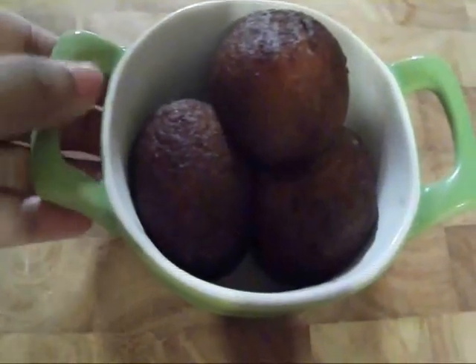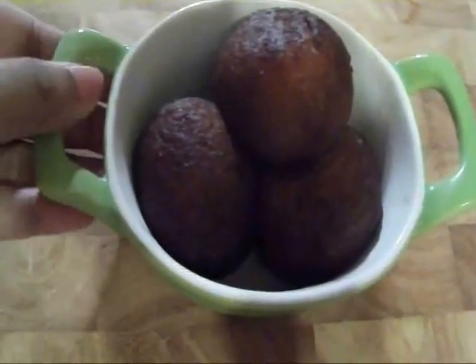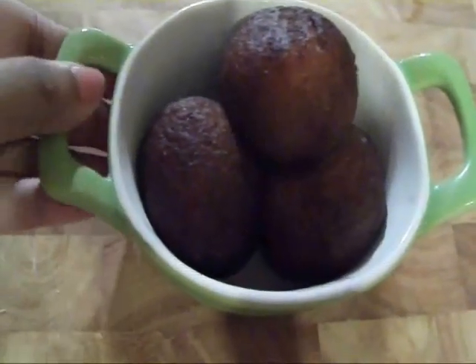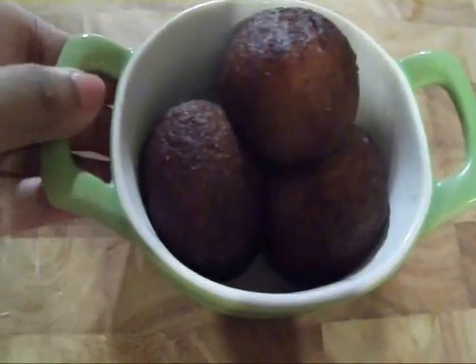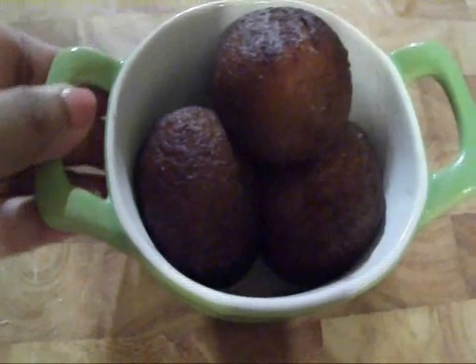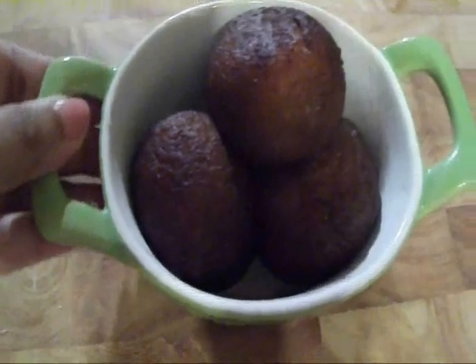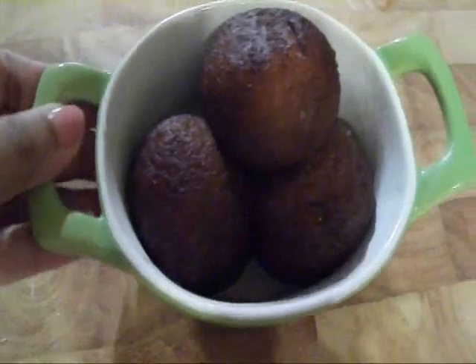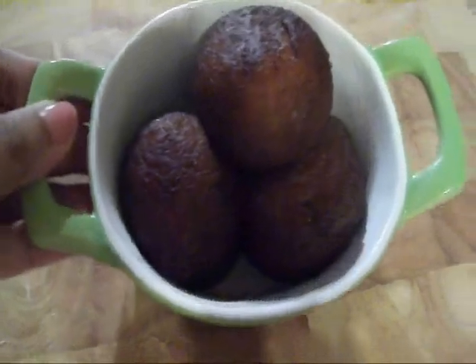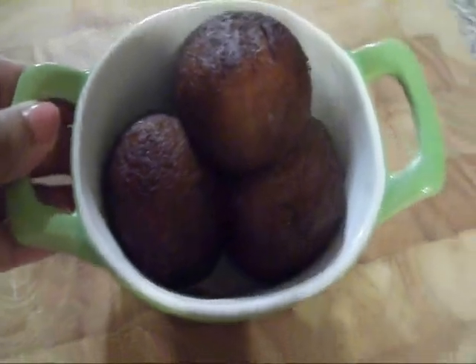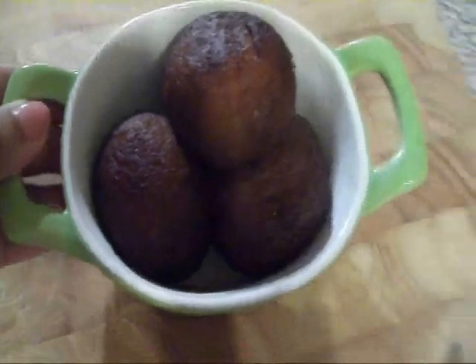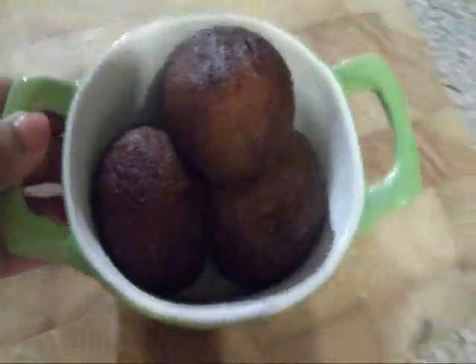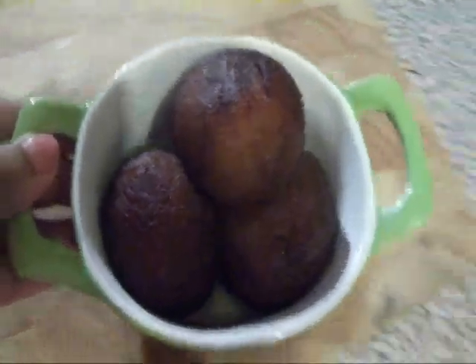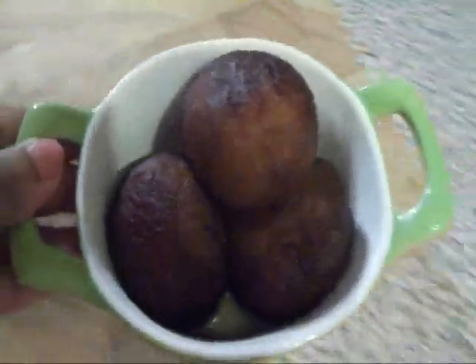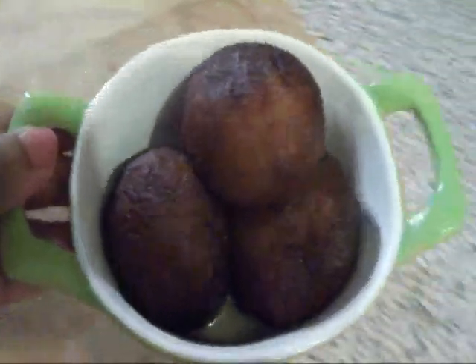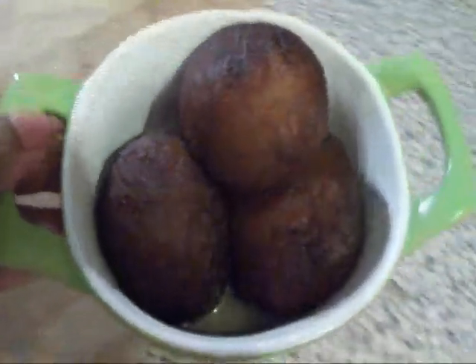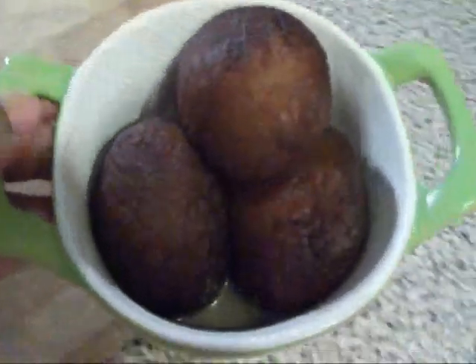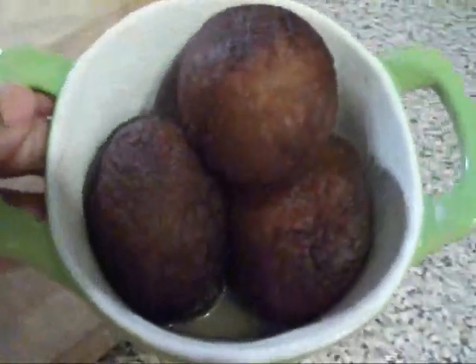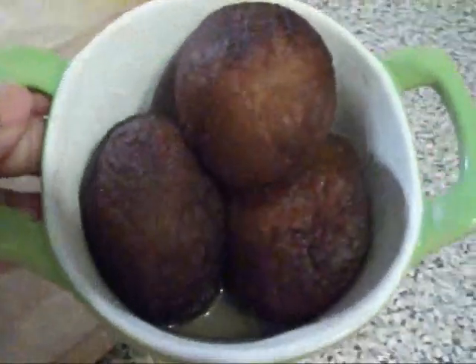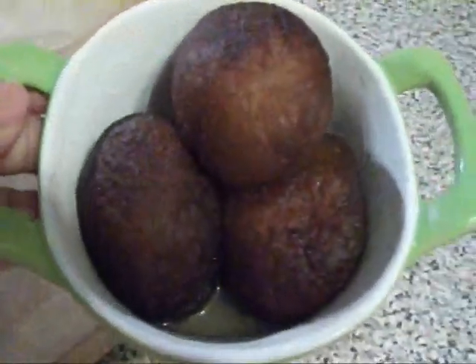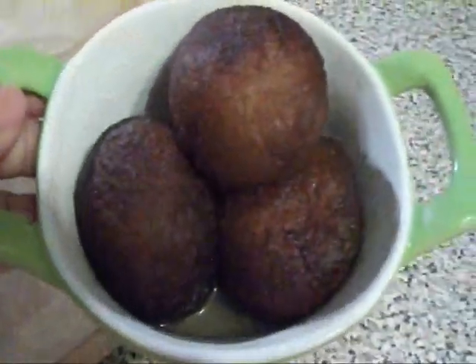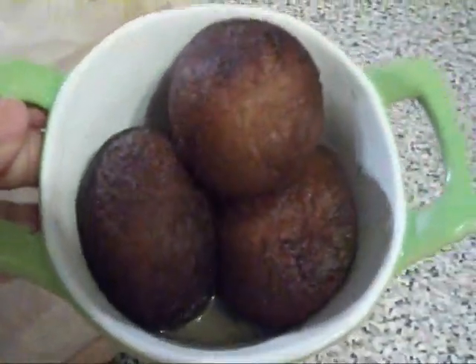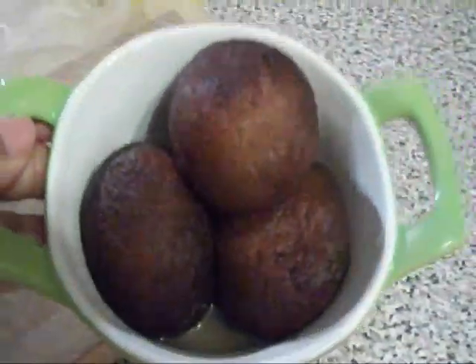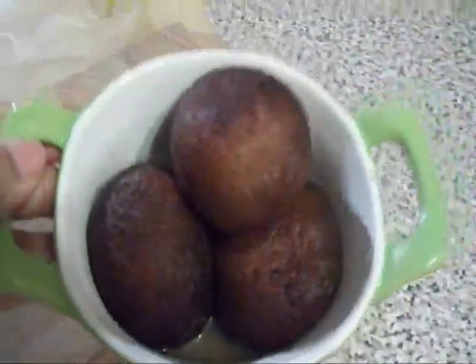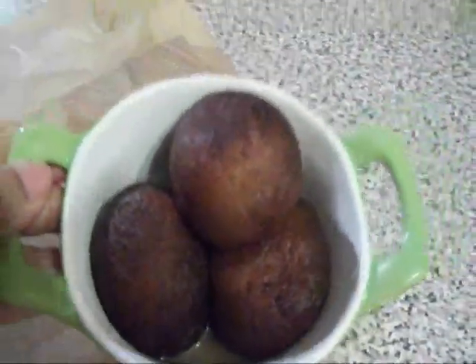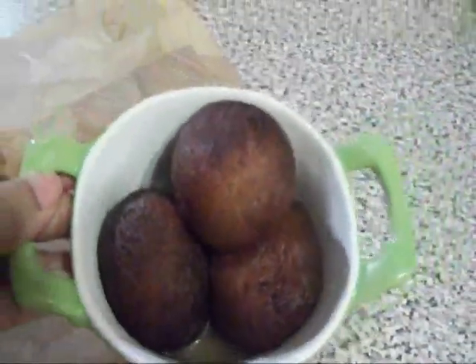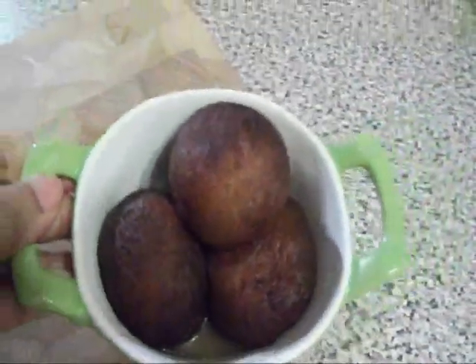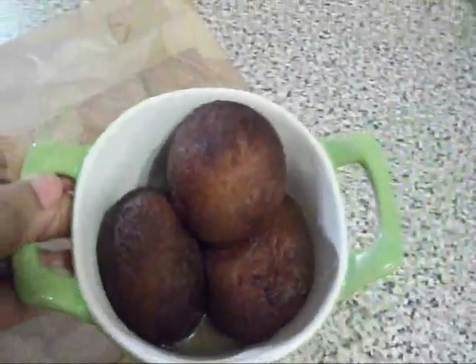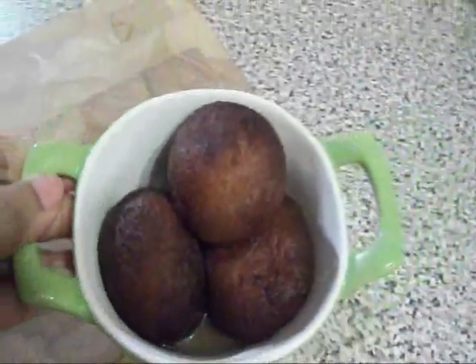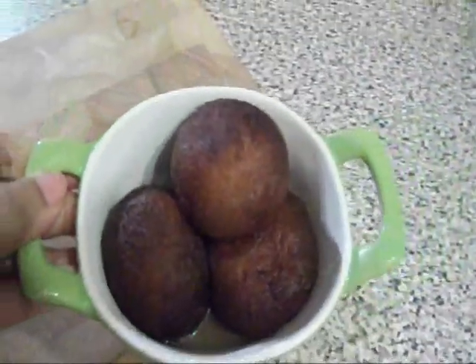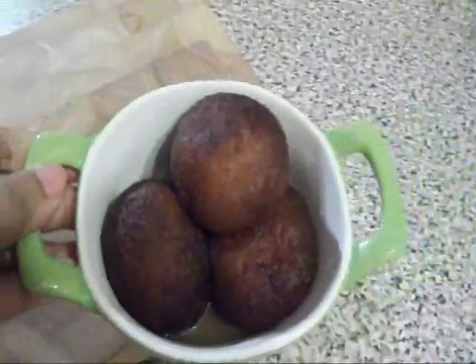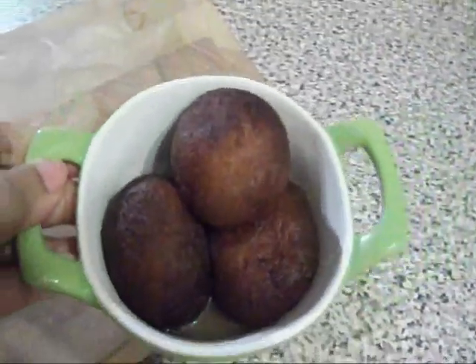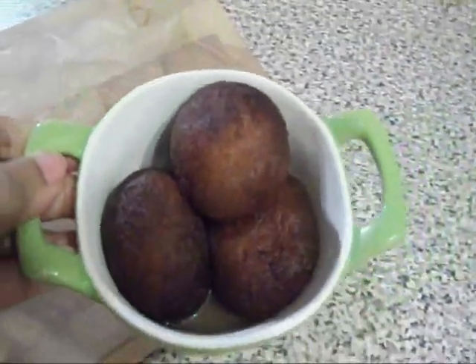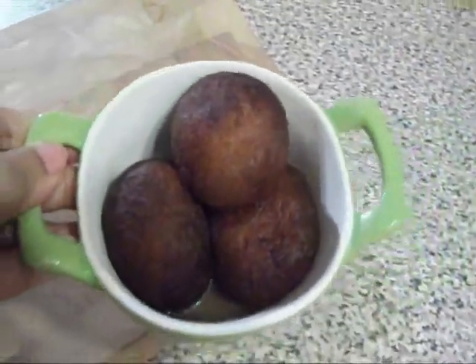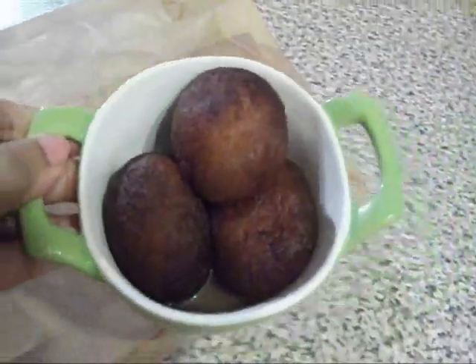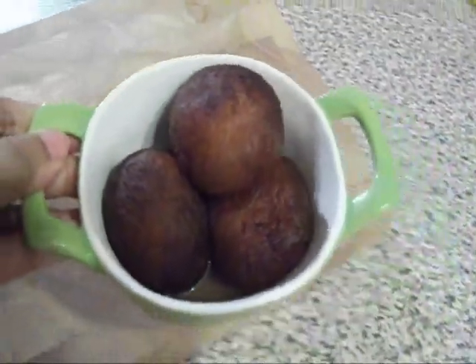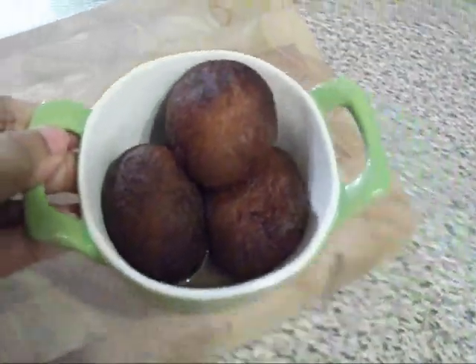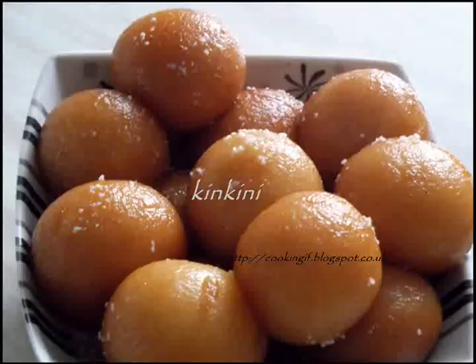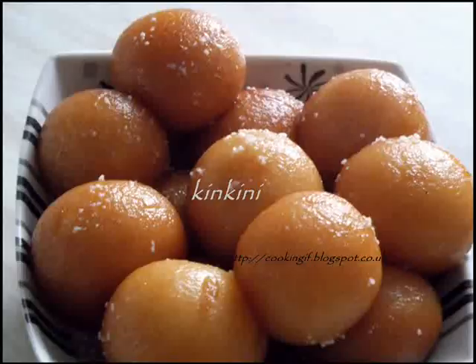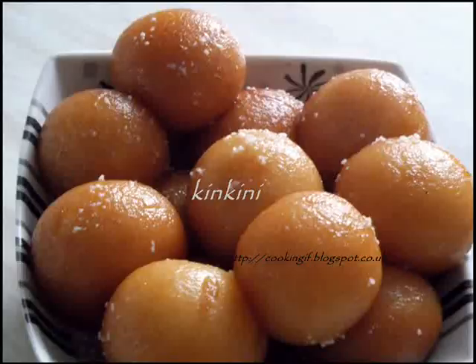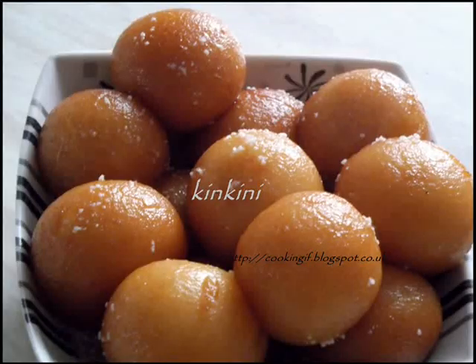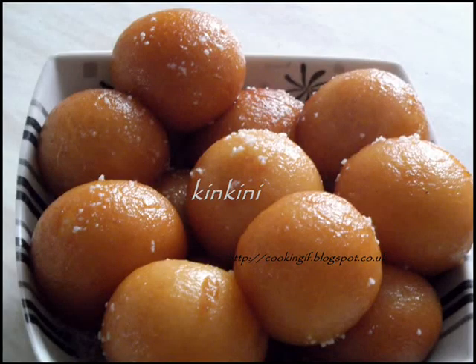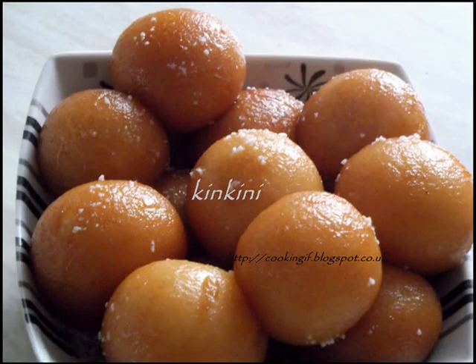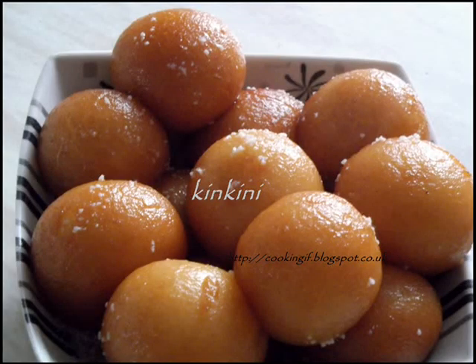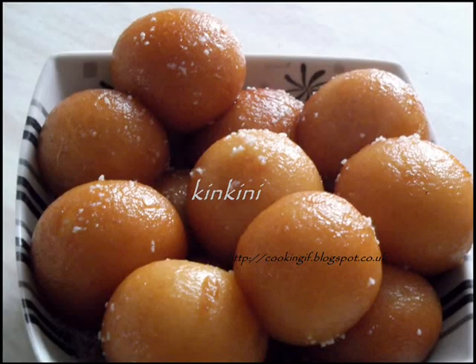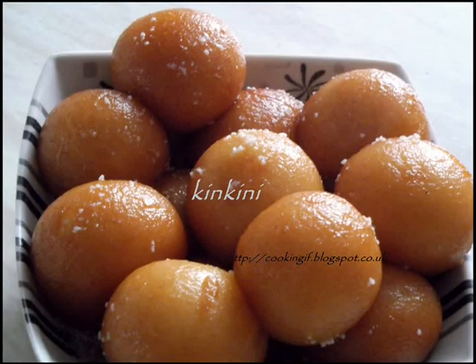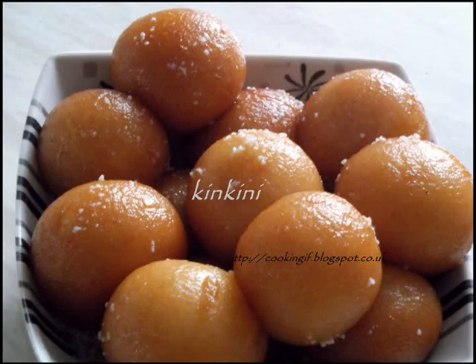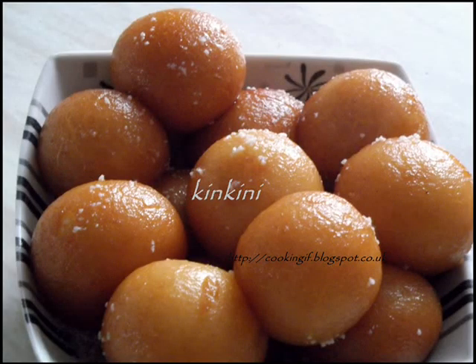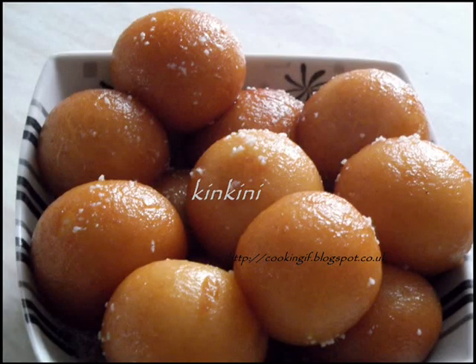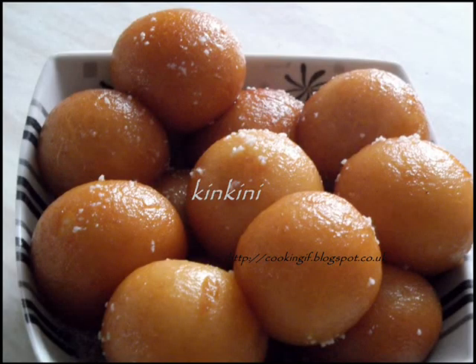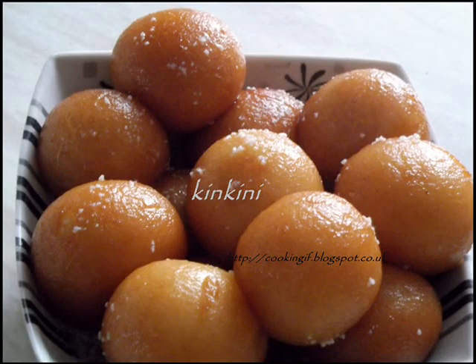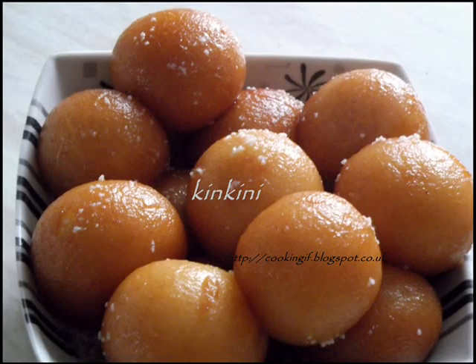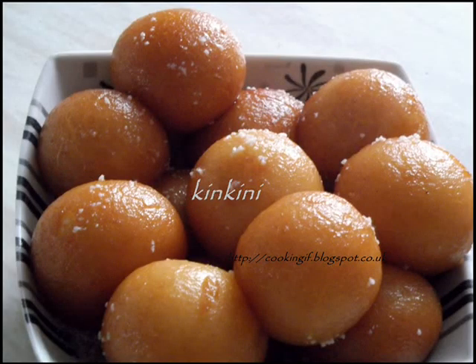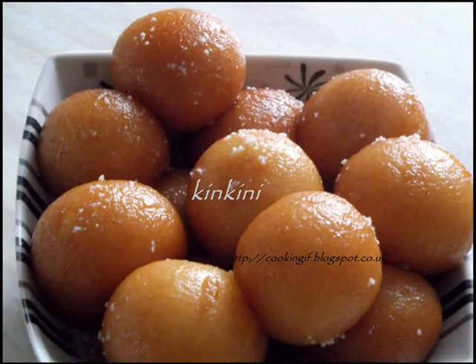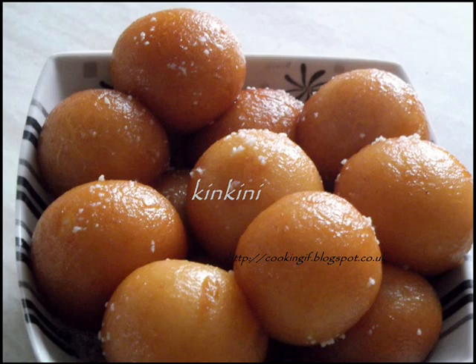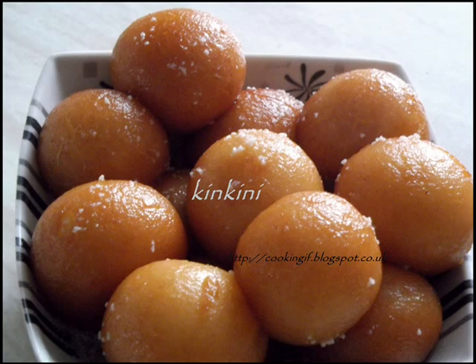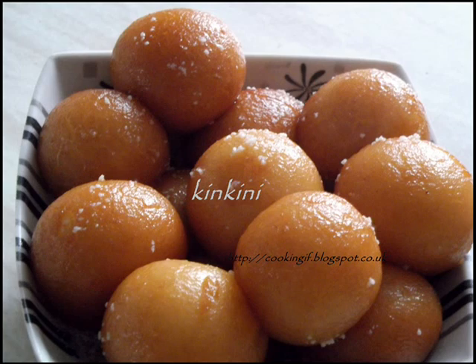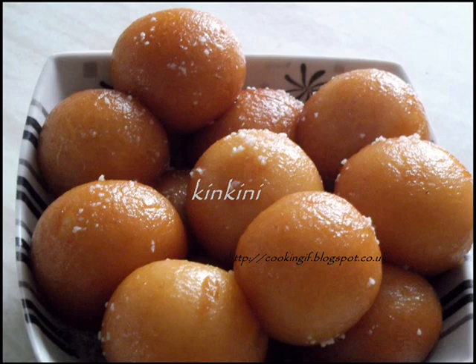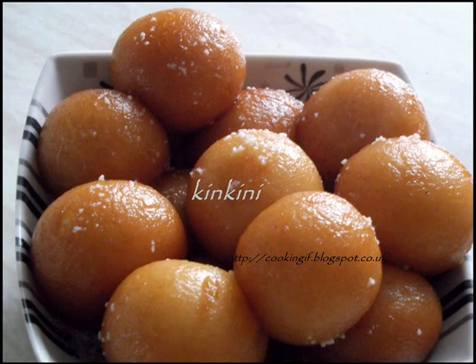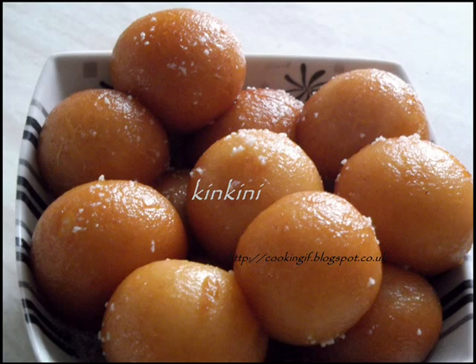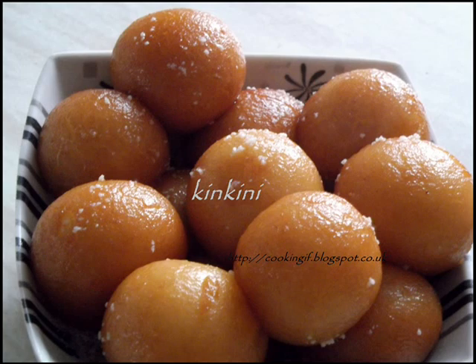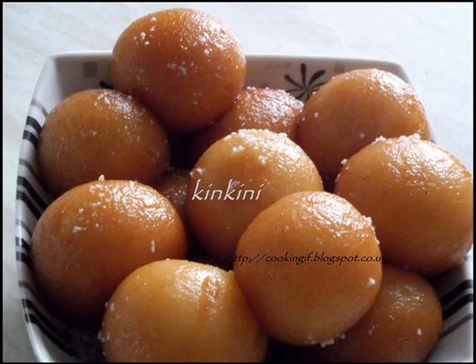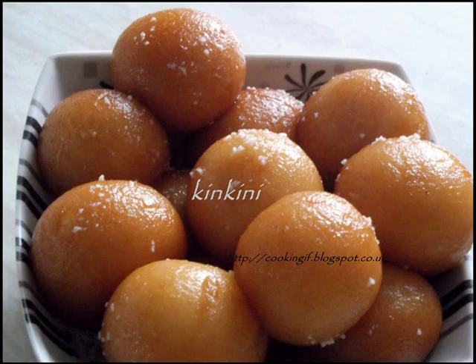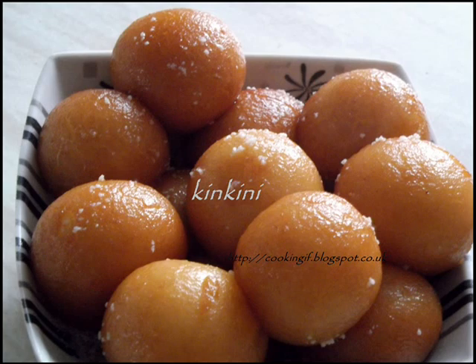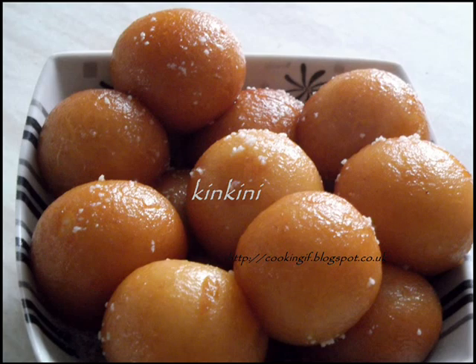And gulab jamuns are ready. Thanks for watching. Good luck!